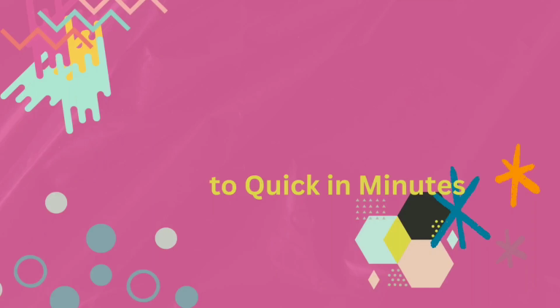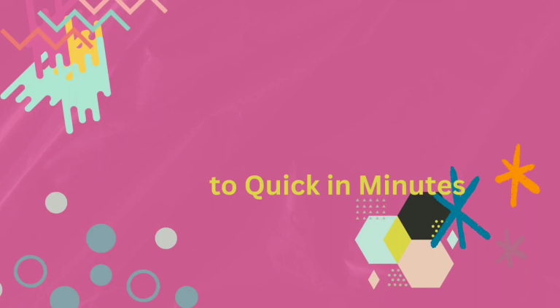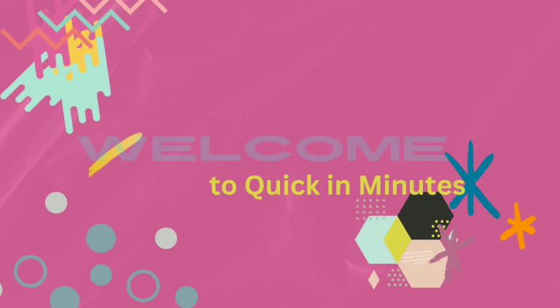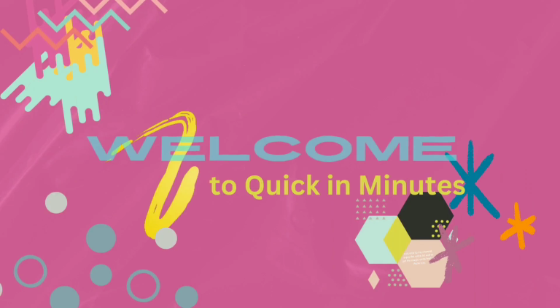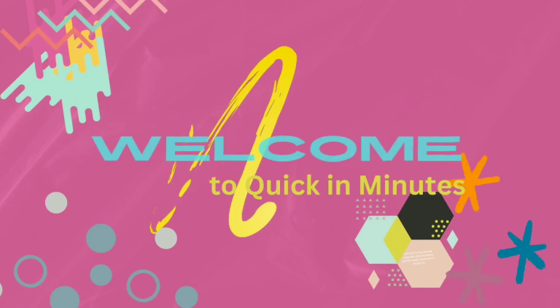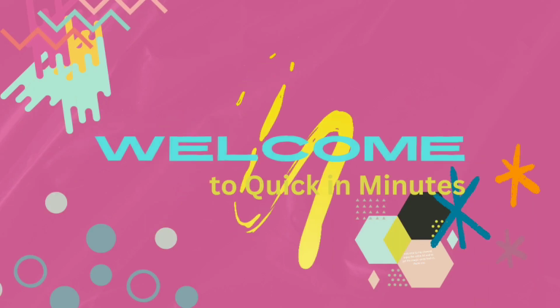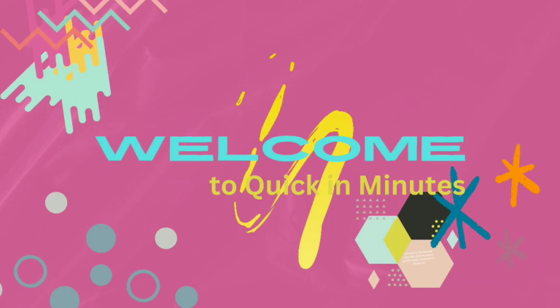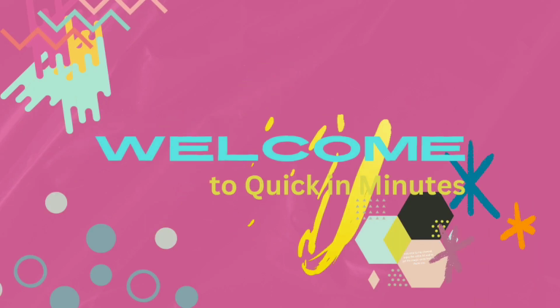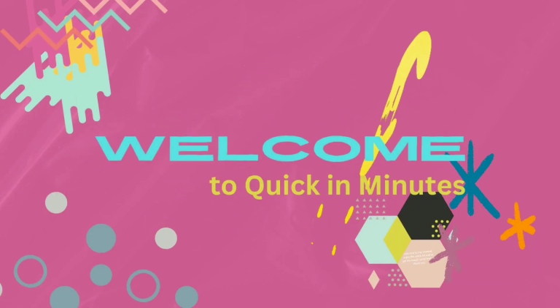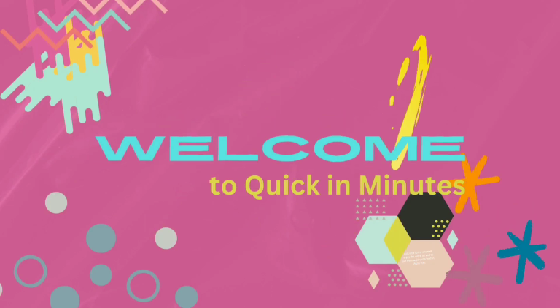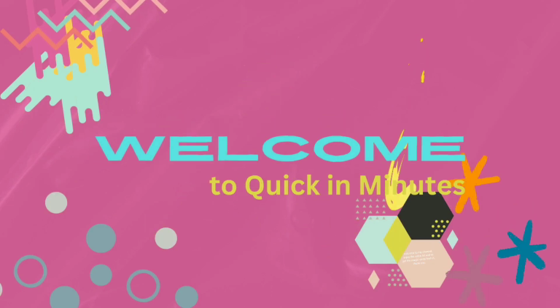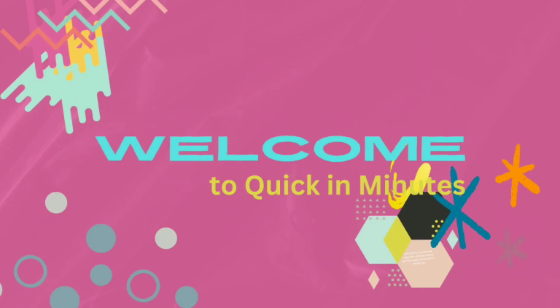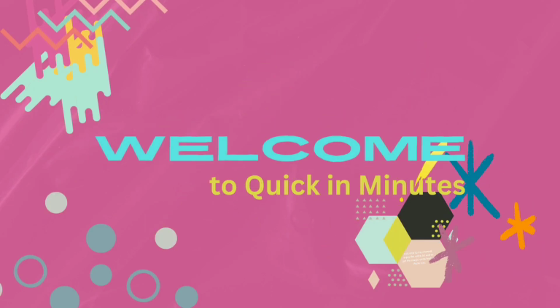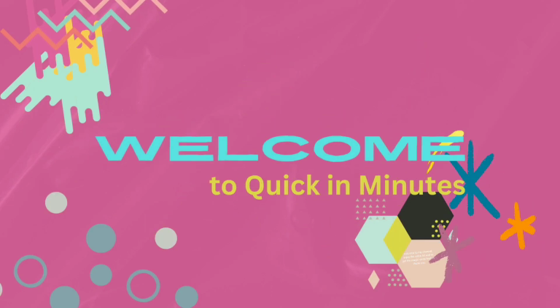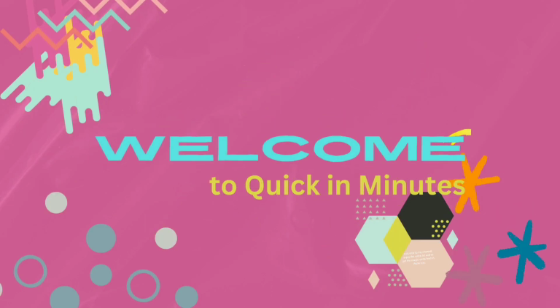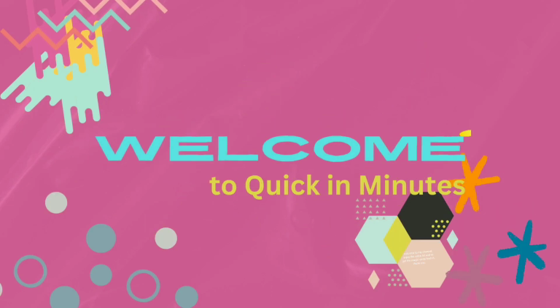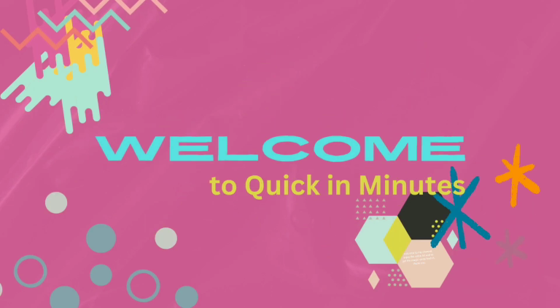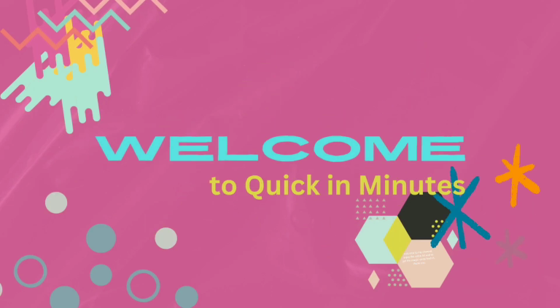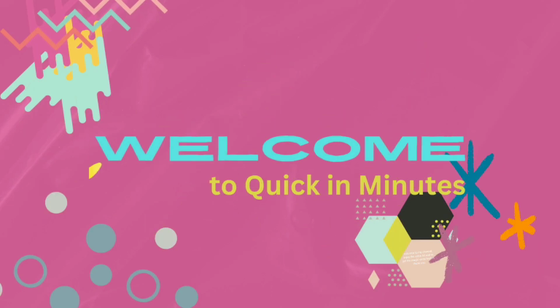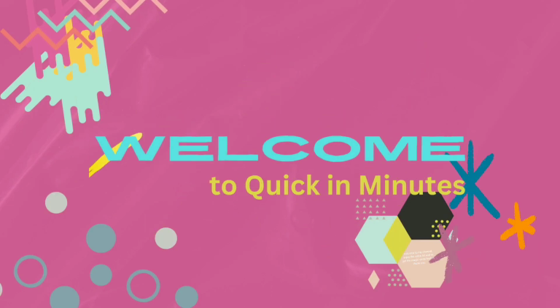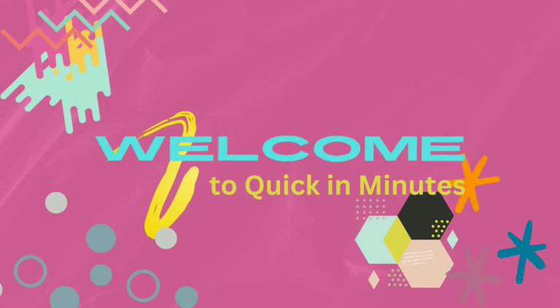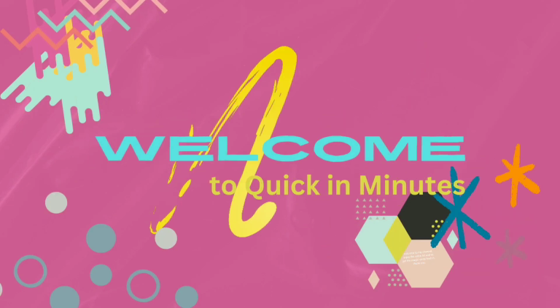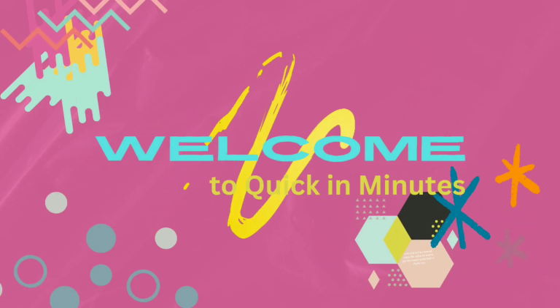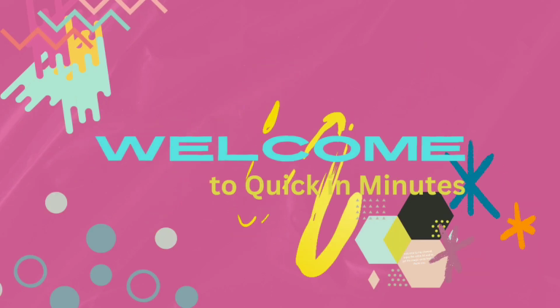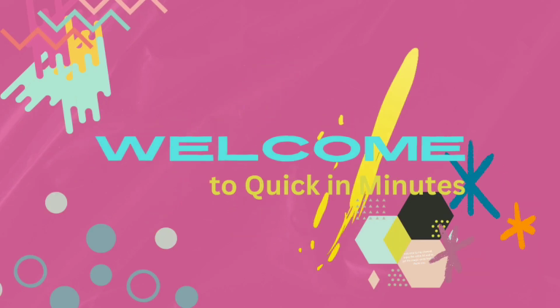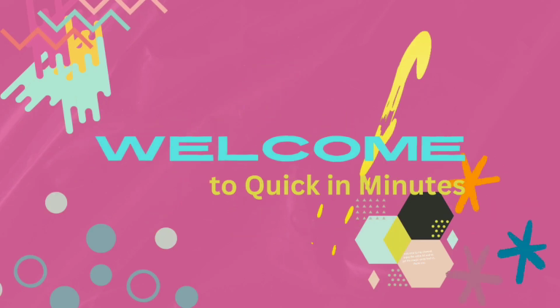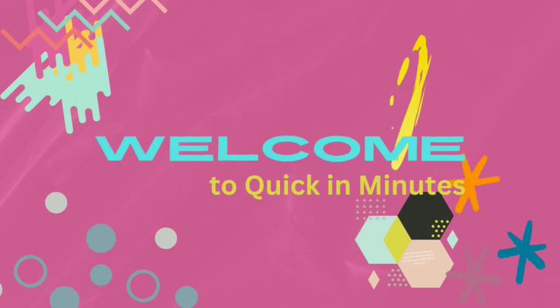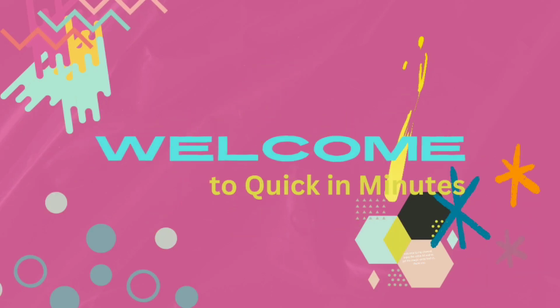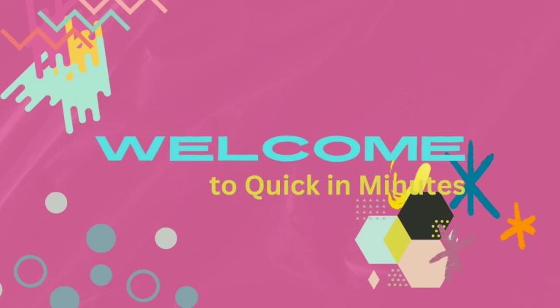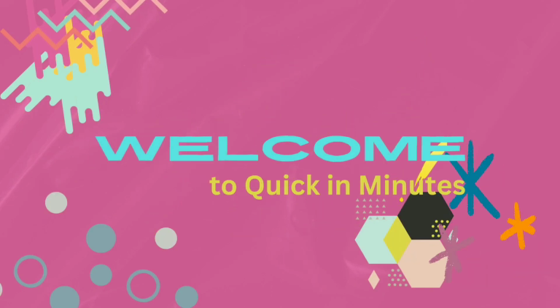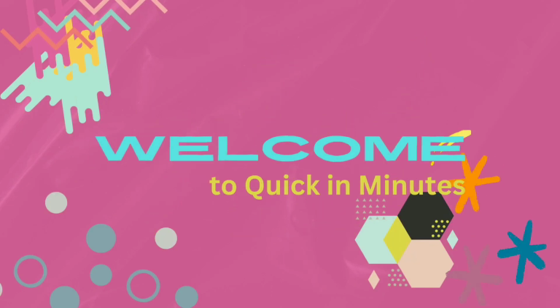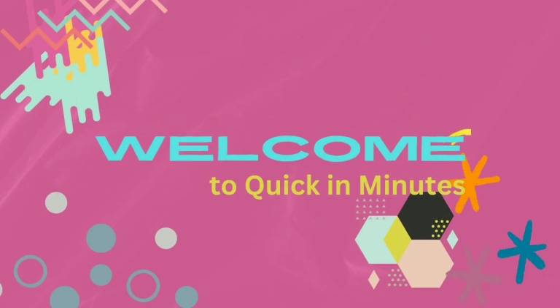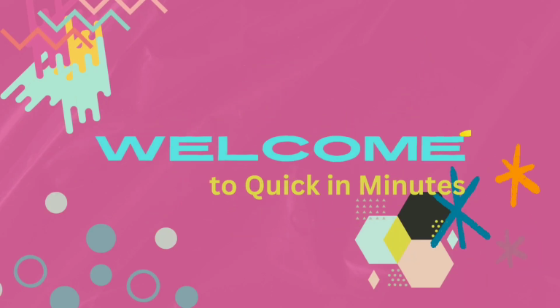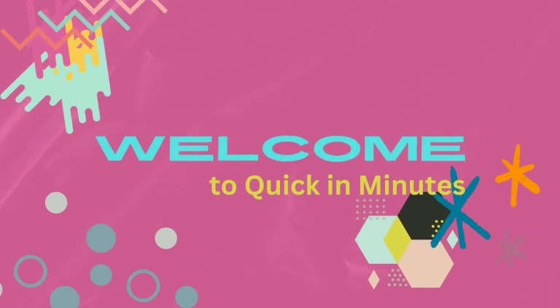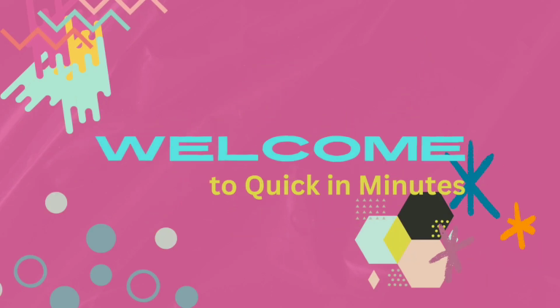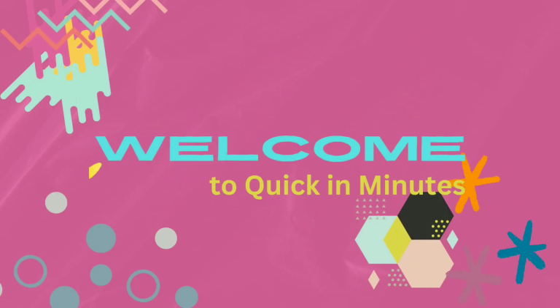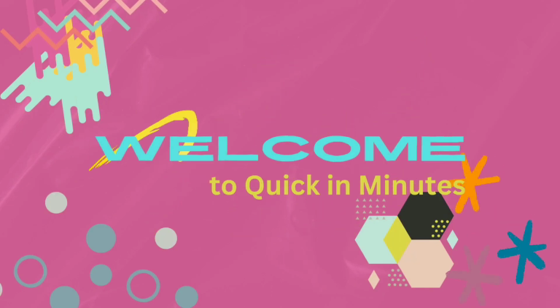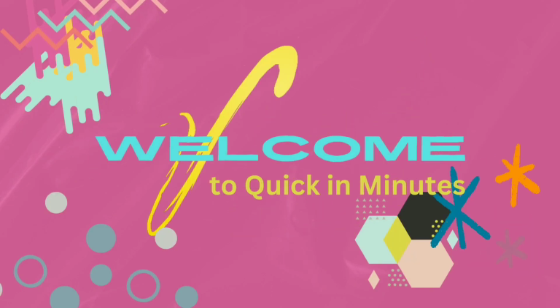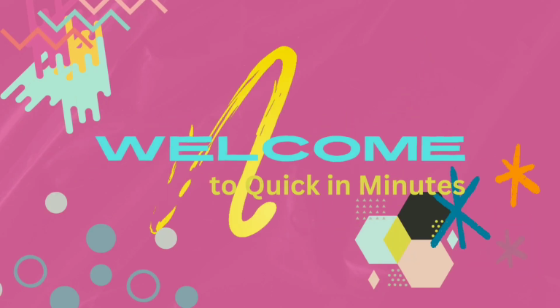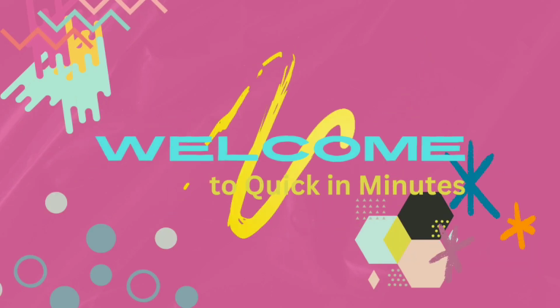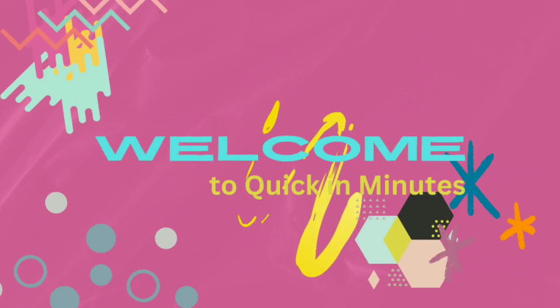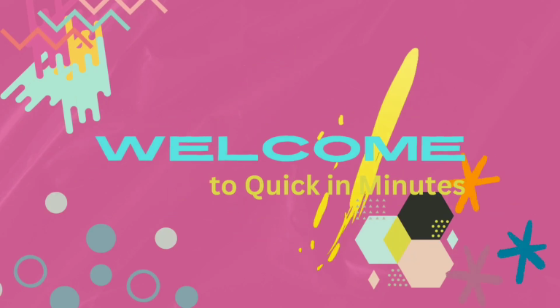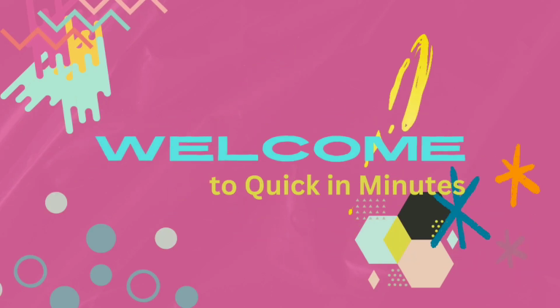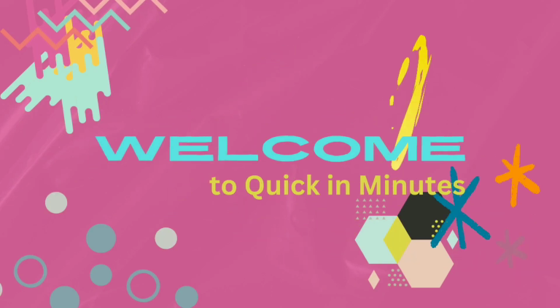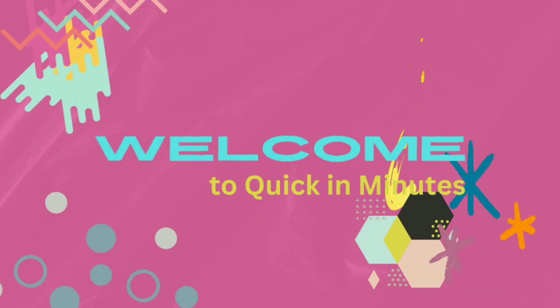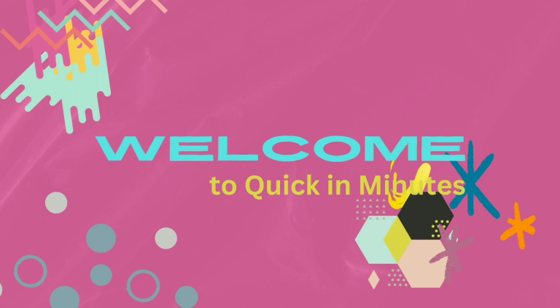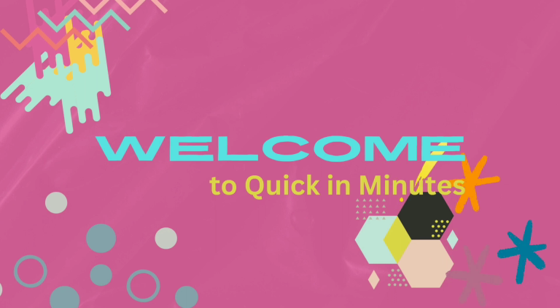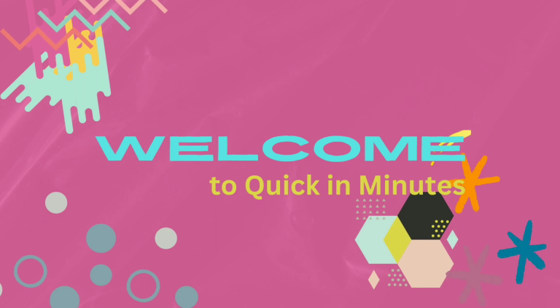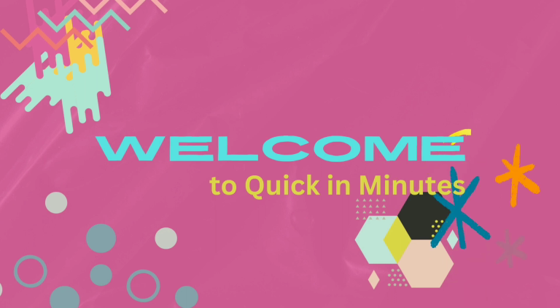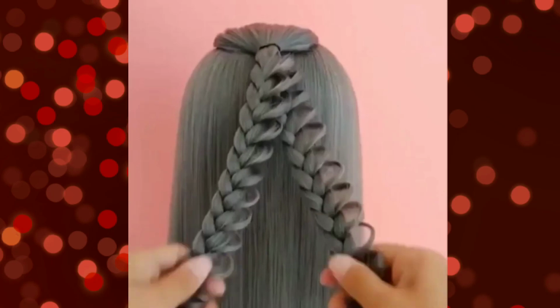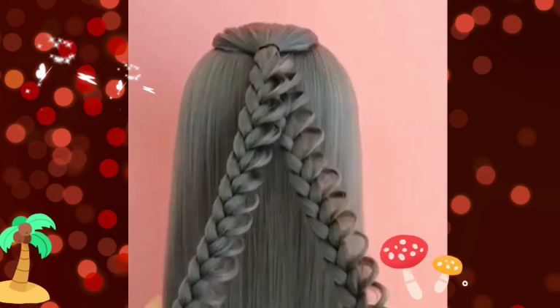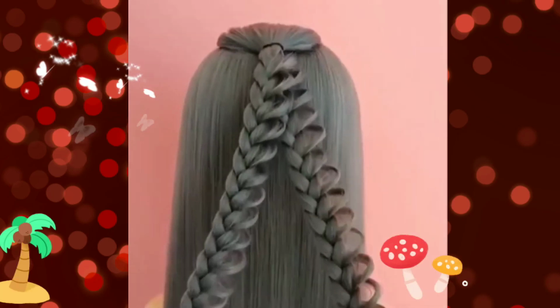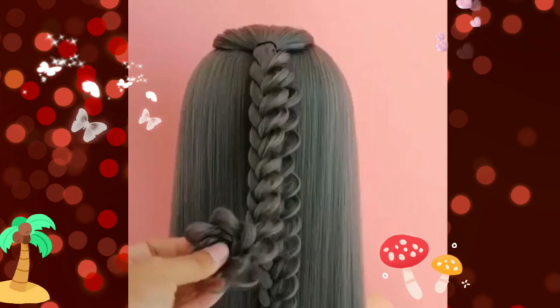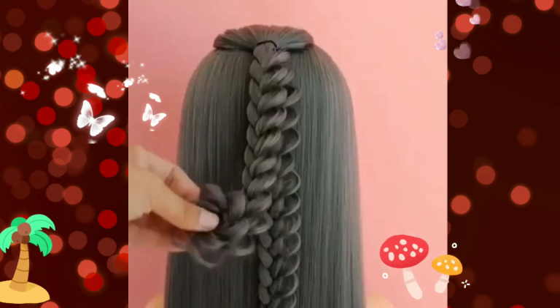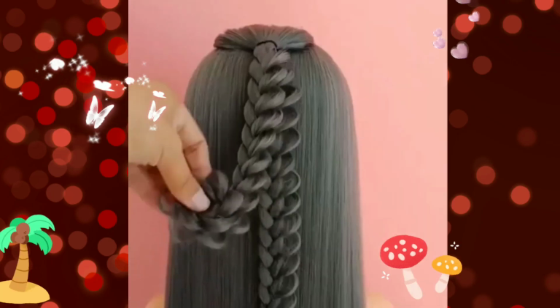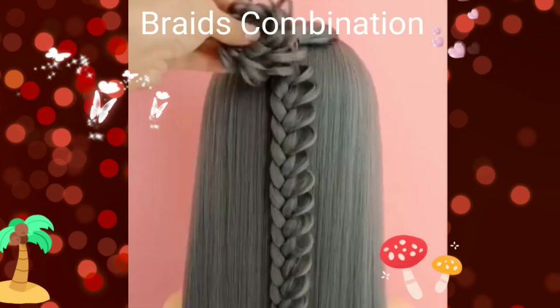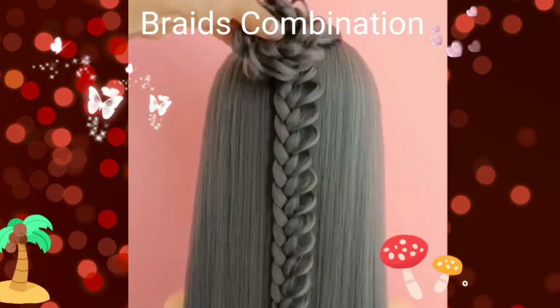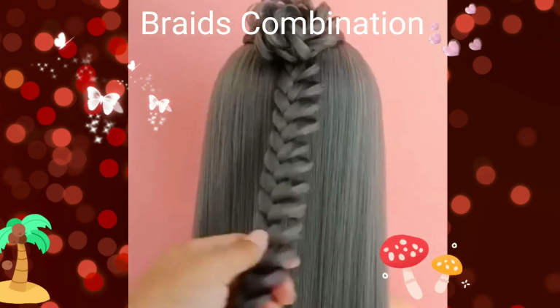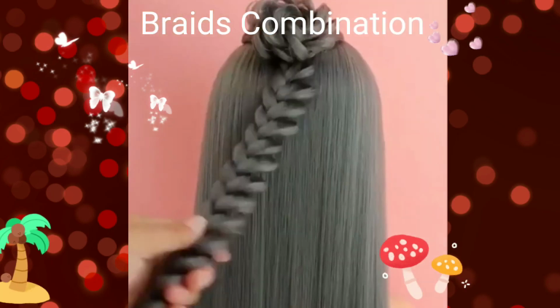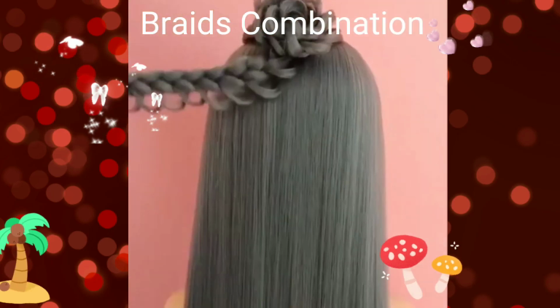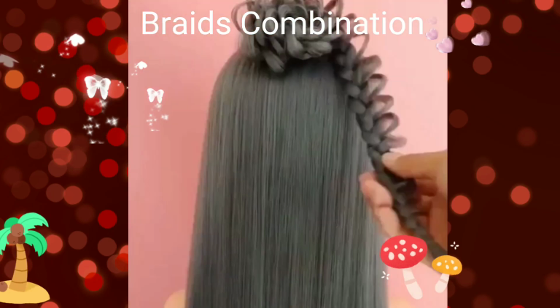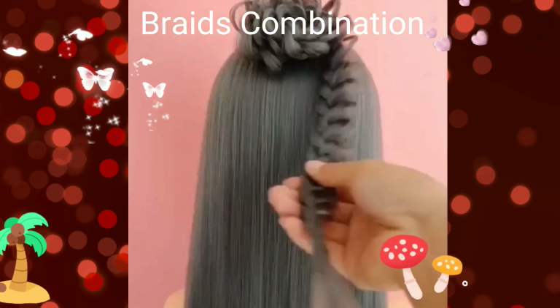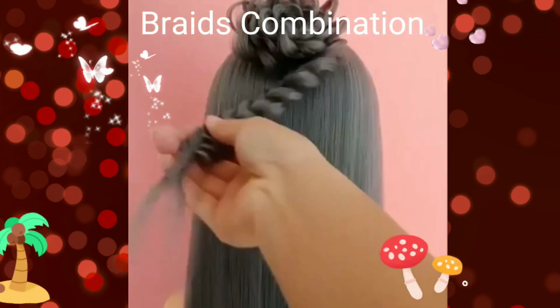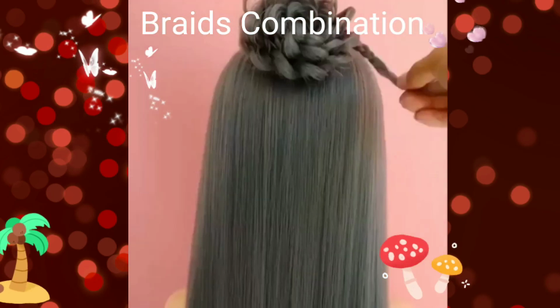Welcome to my channel. Enjoy the video till the end to get the magic skills from it. Thank you. Braids Combination.